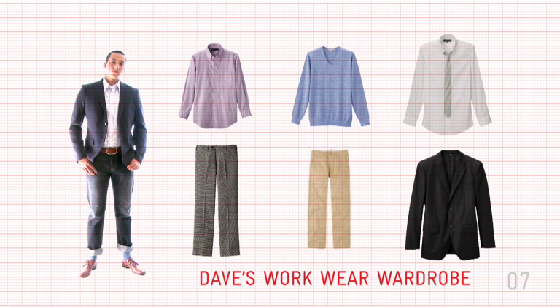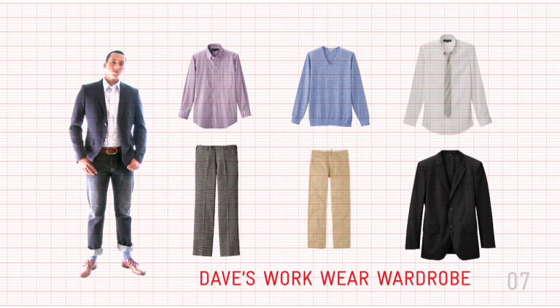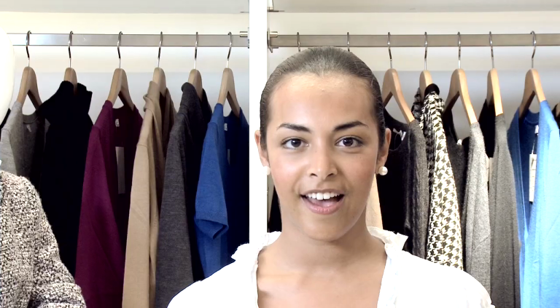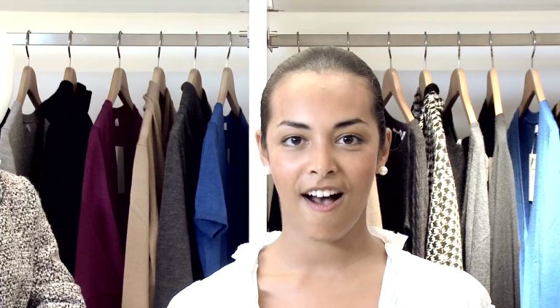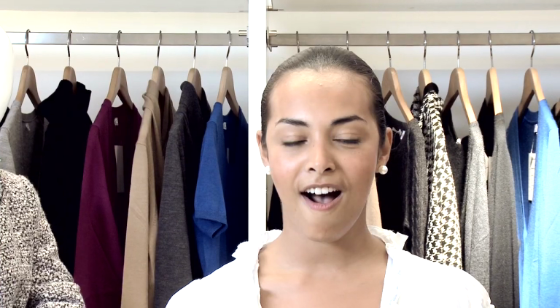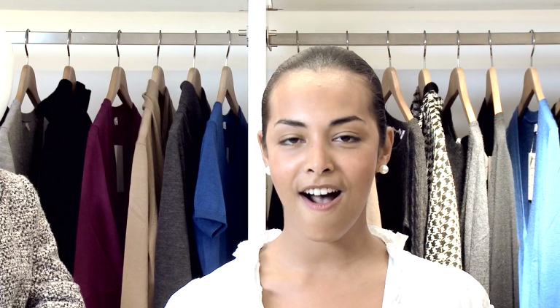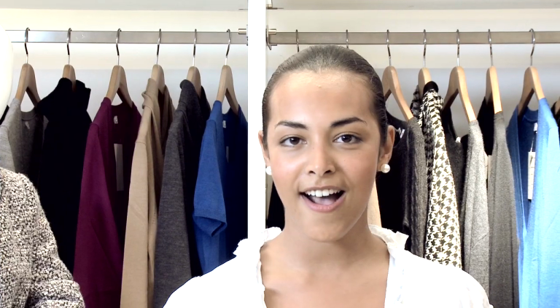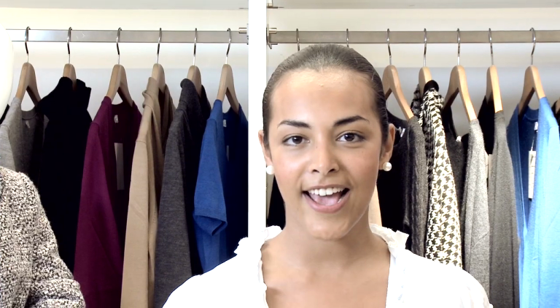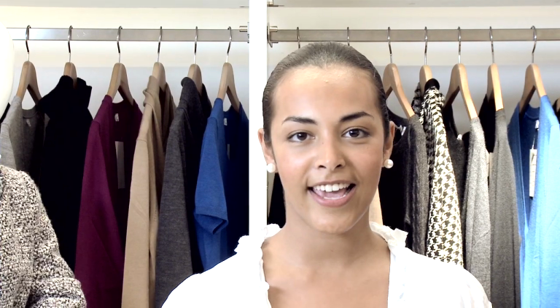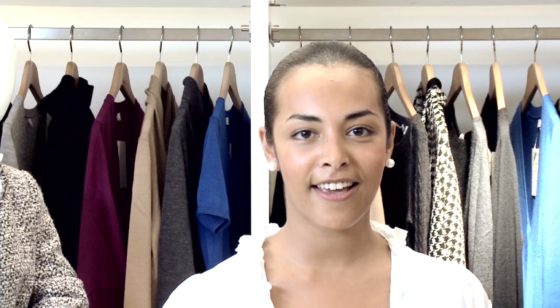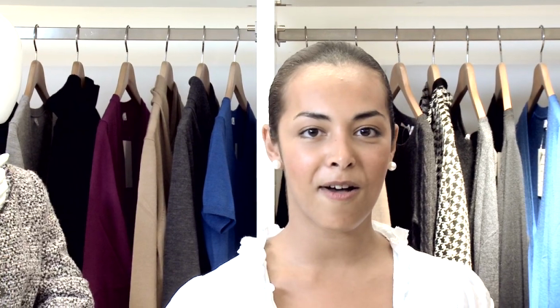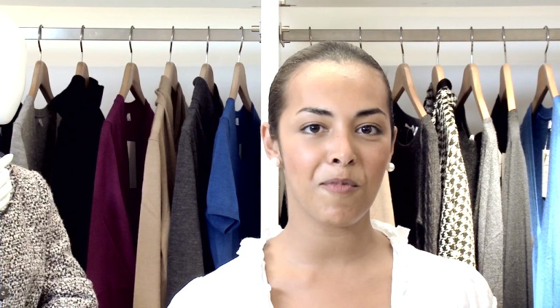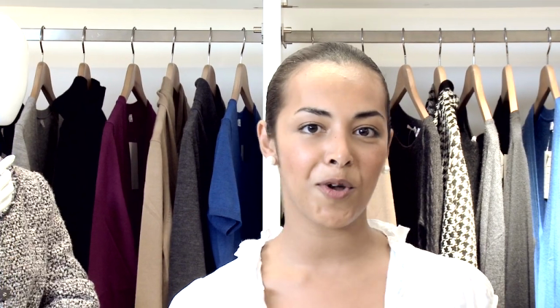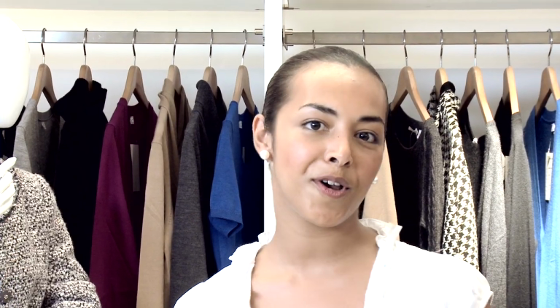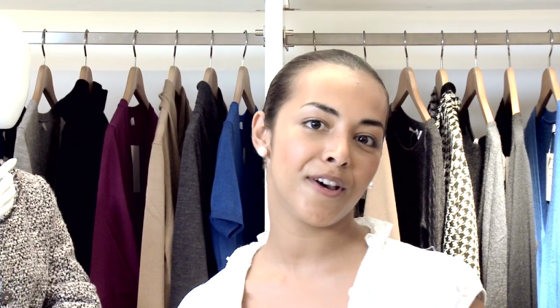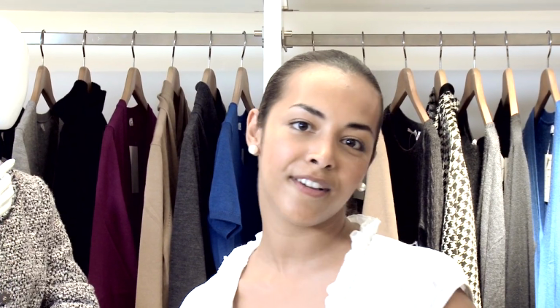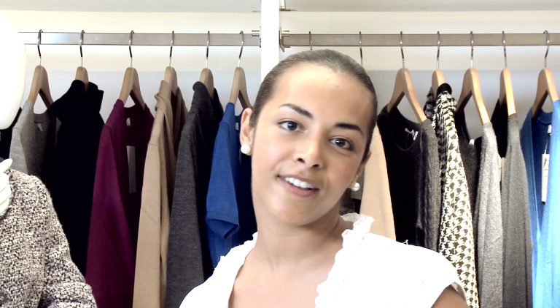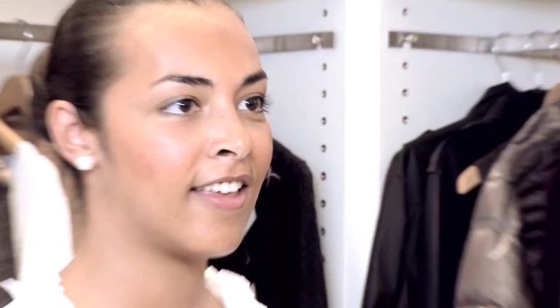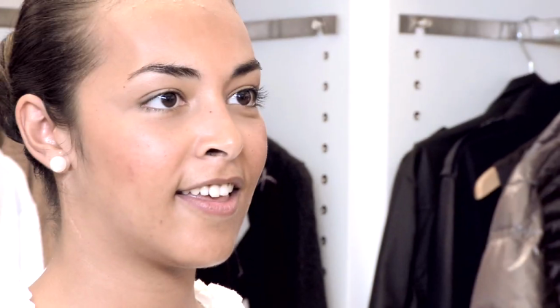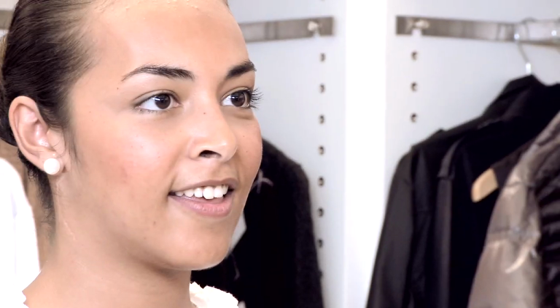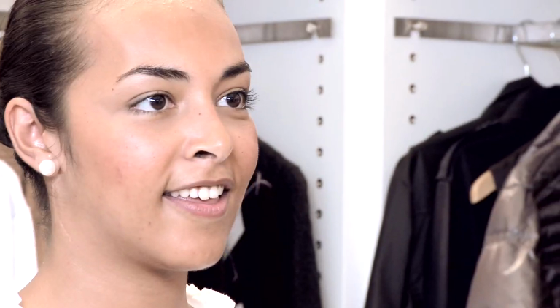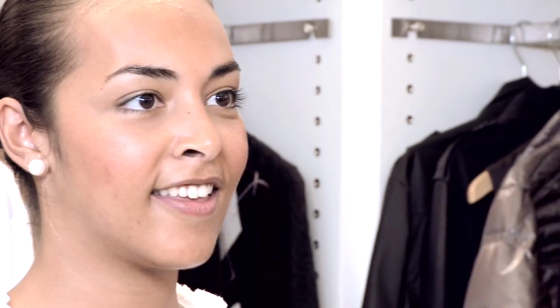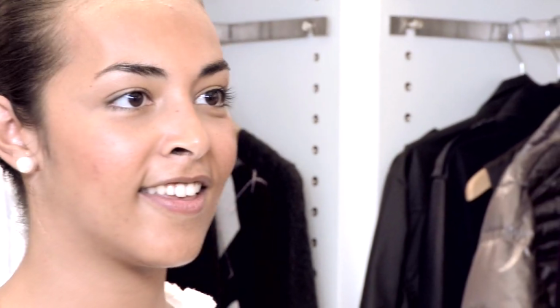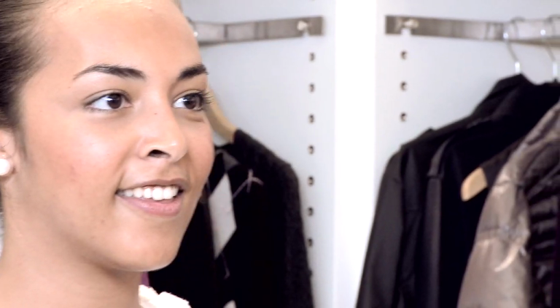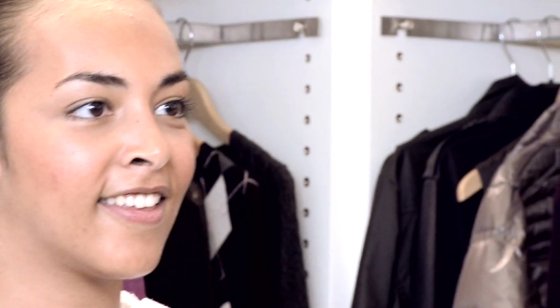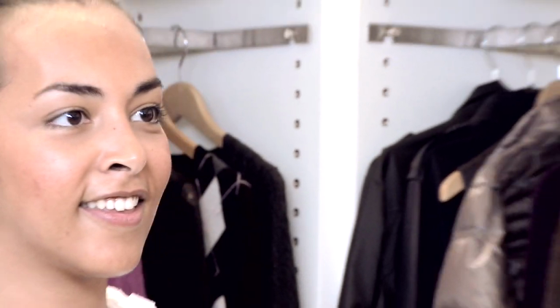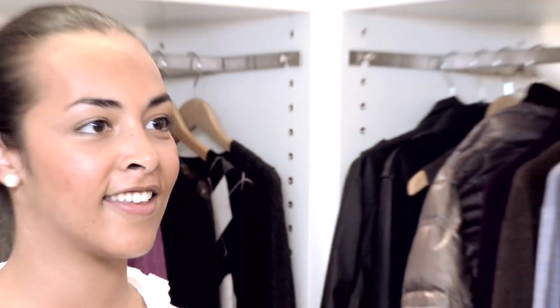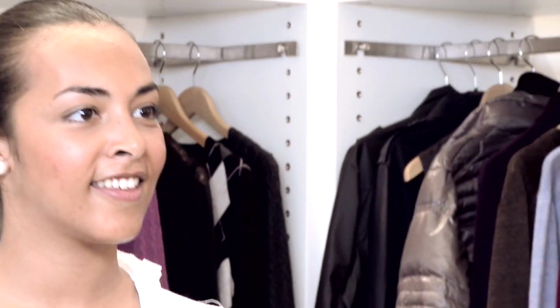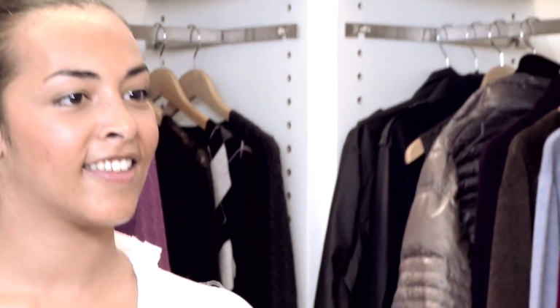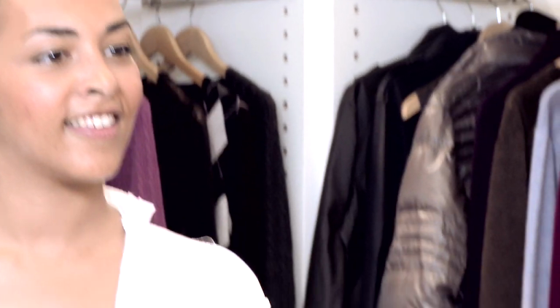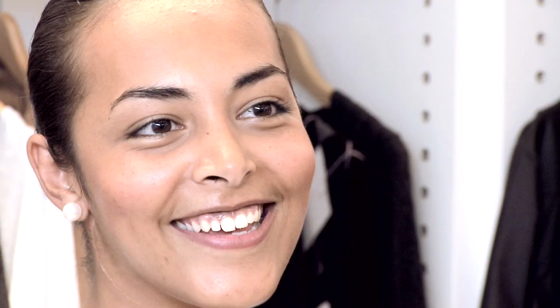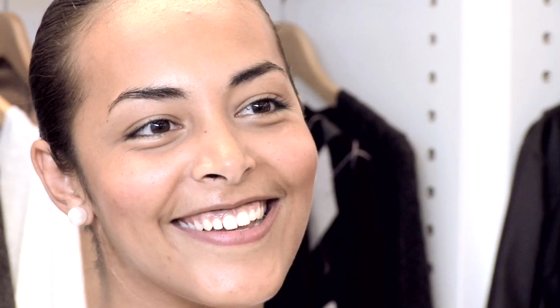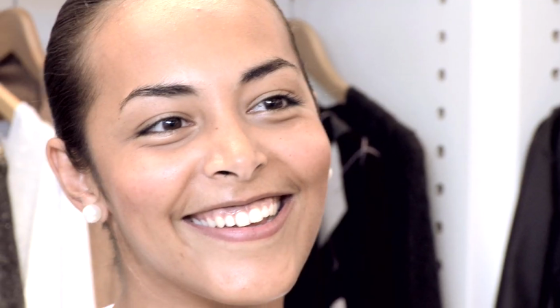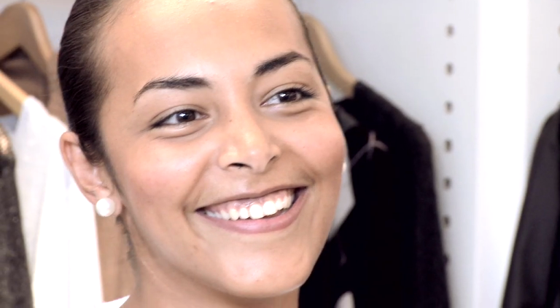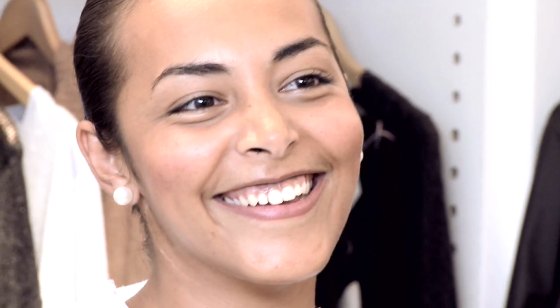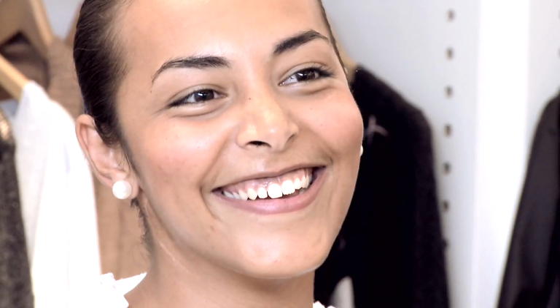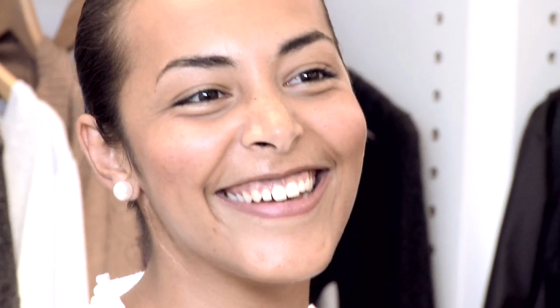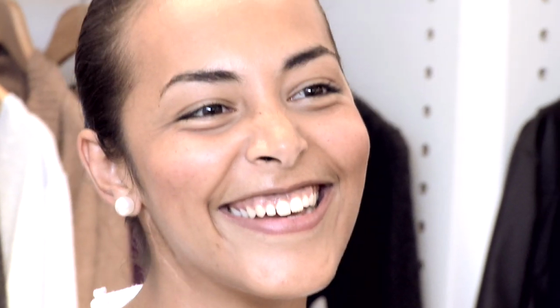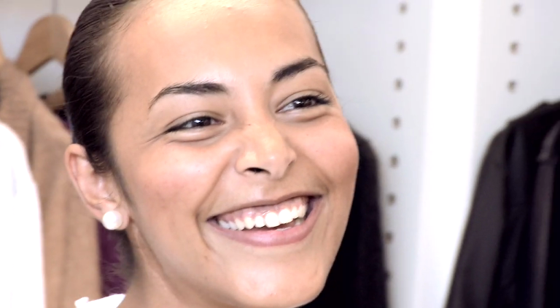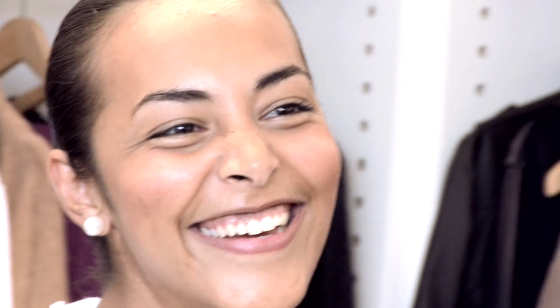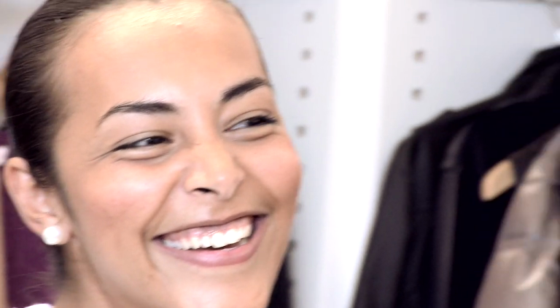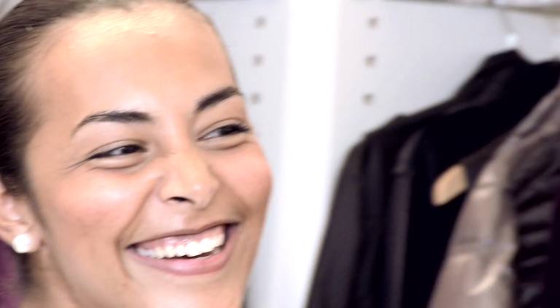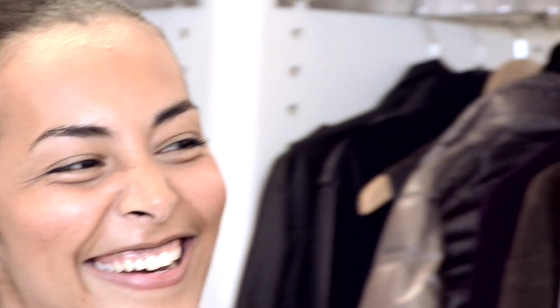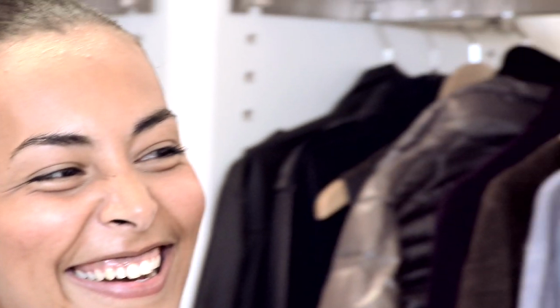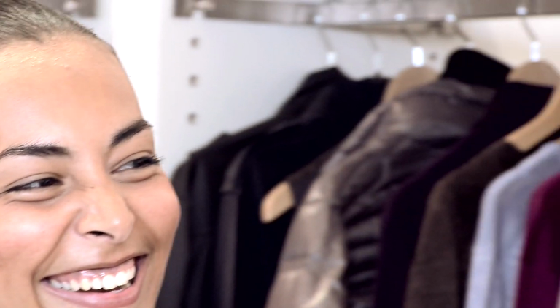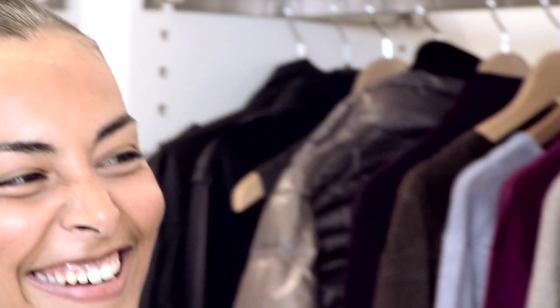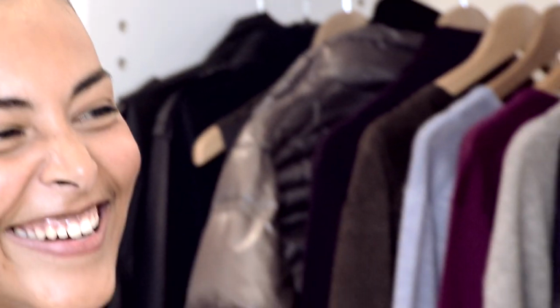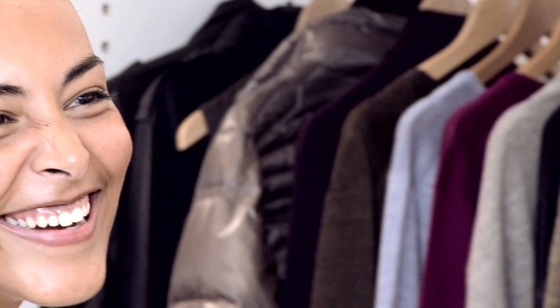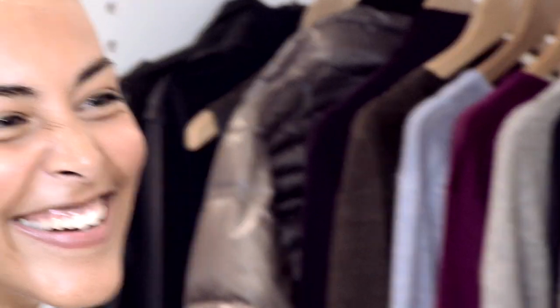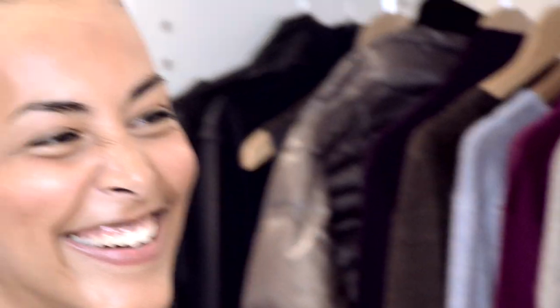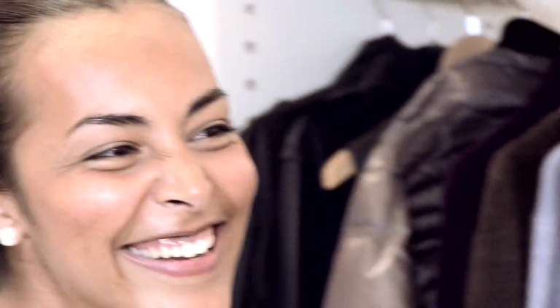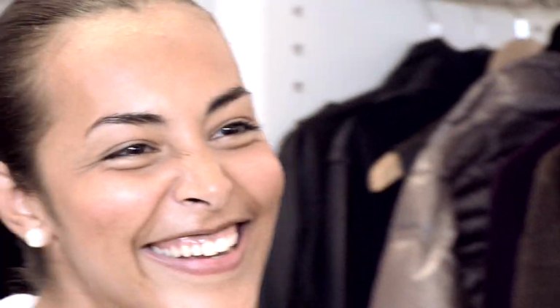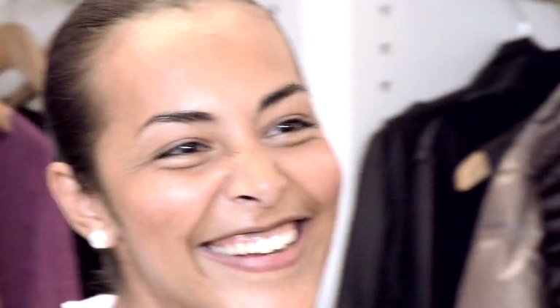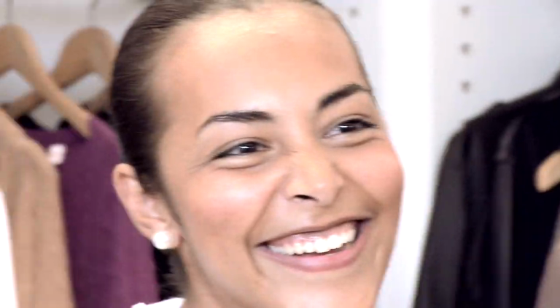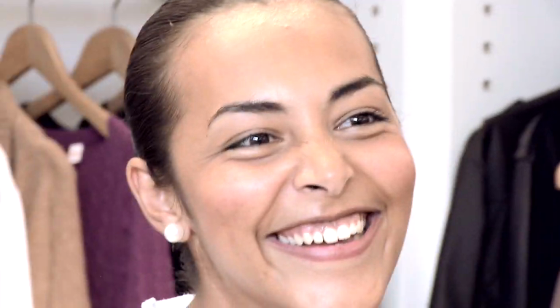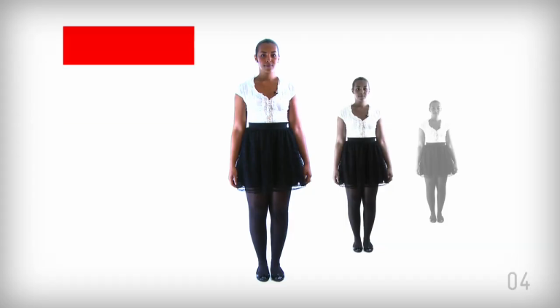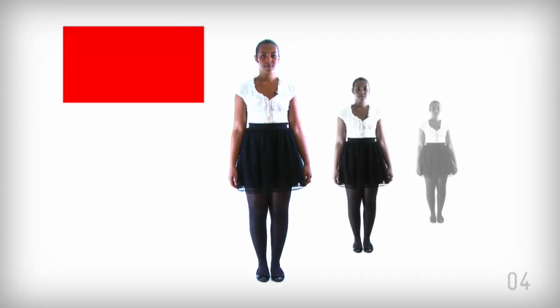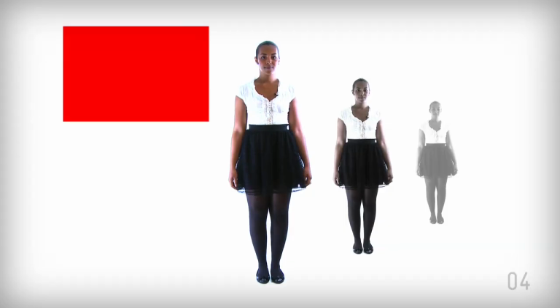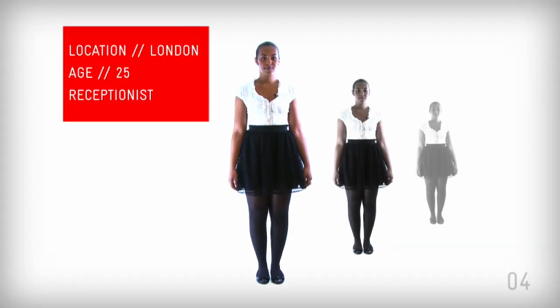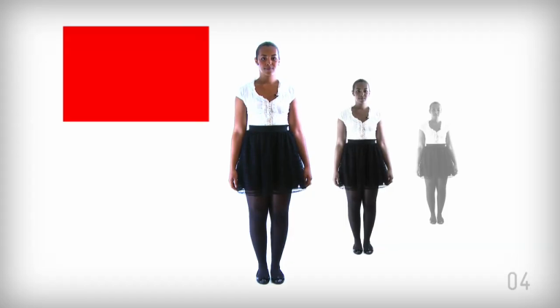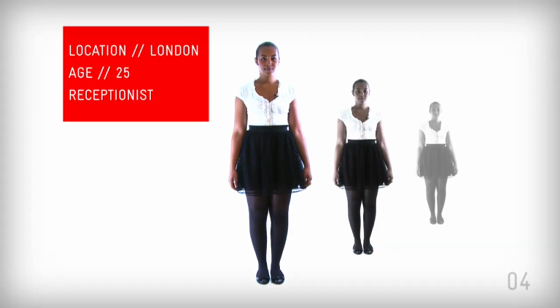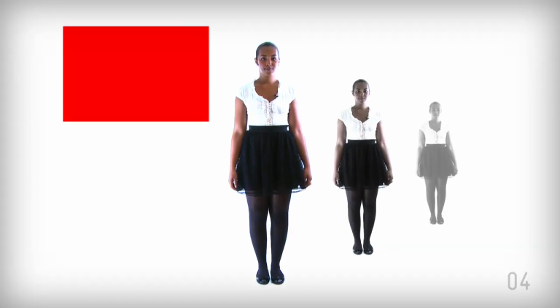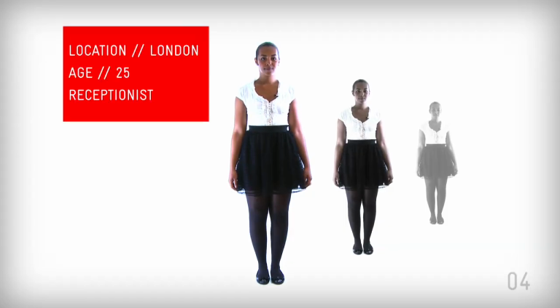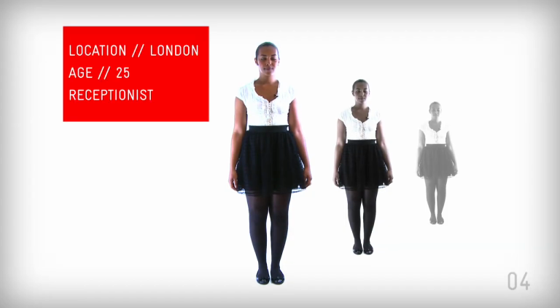Hi, I'm Muna. I'm 25 years old. I think my look is quite quirky and individual.